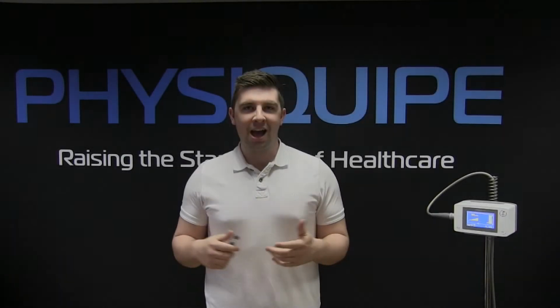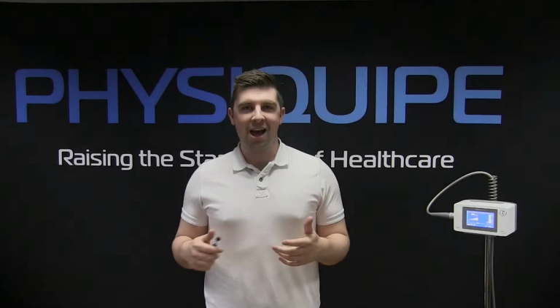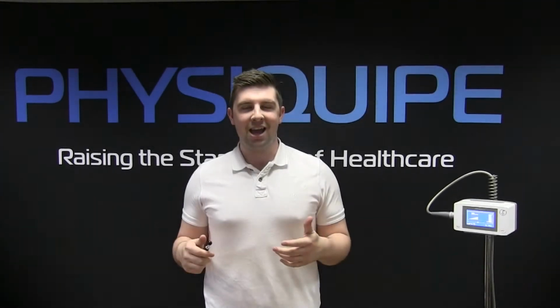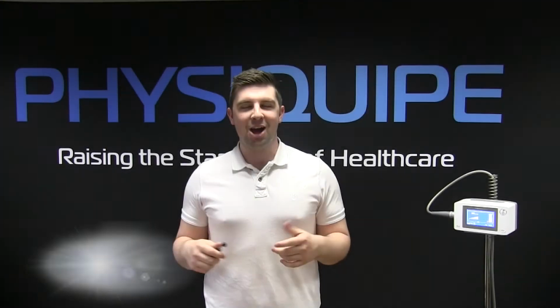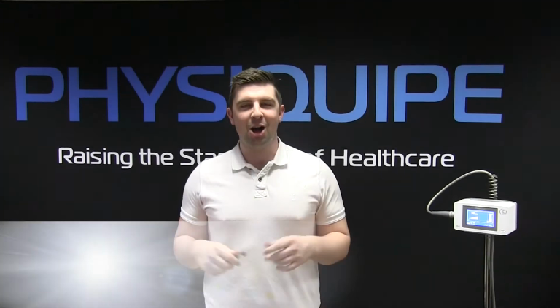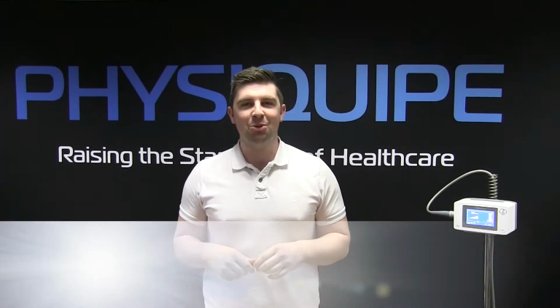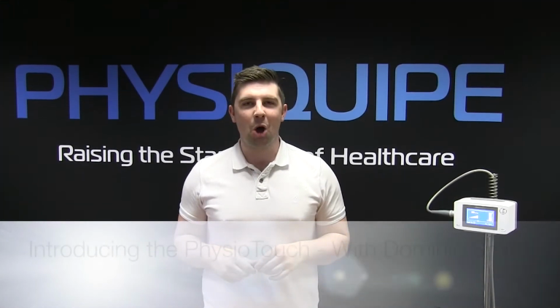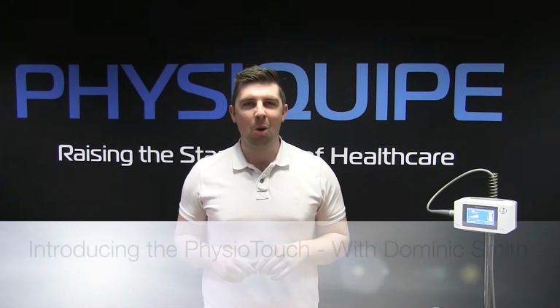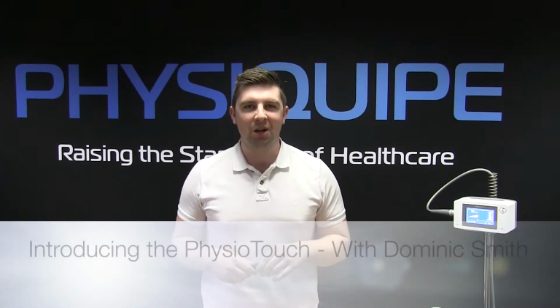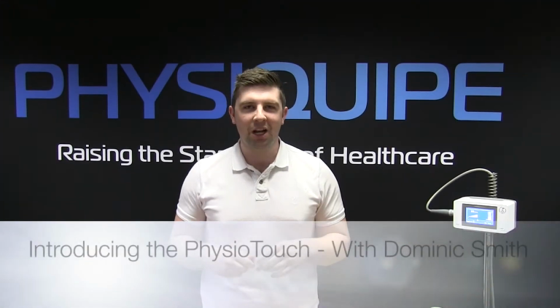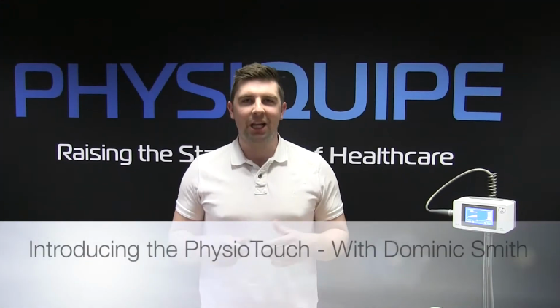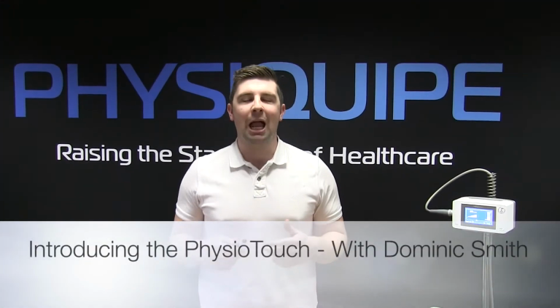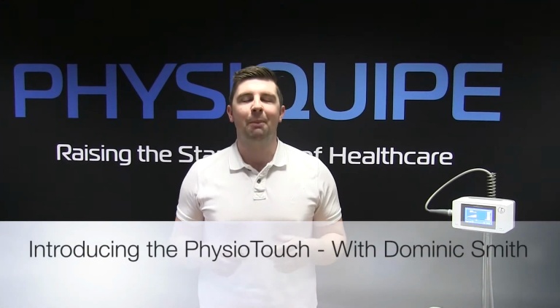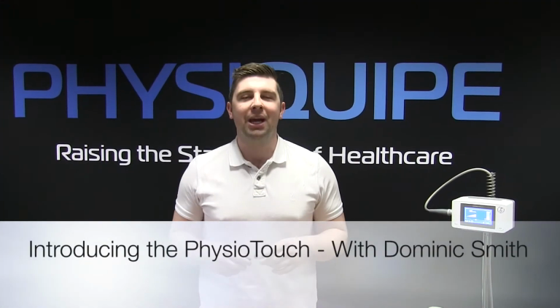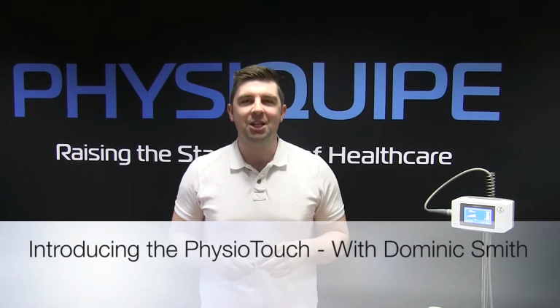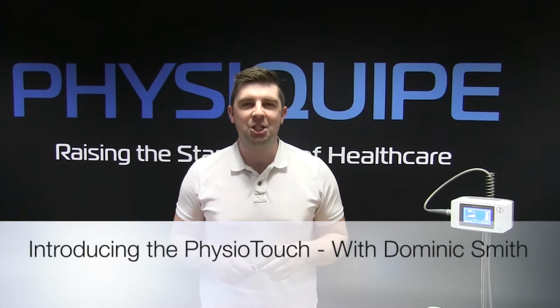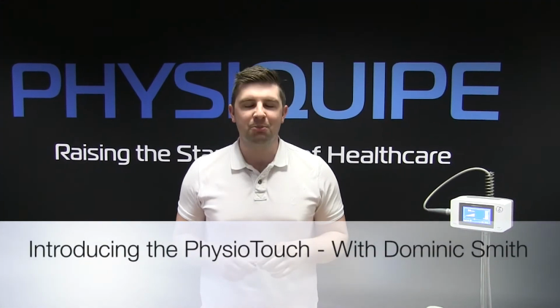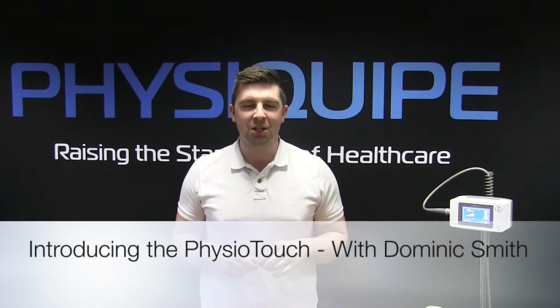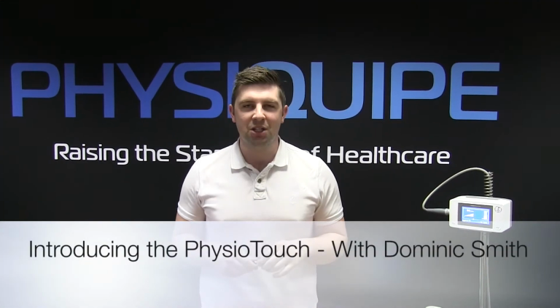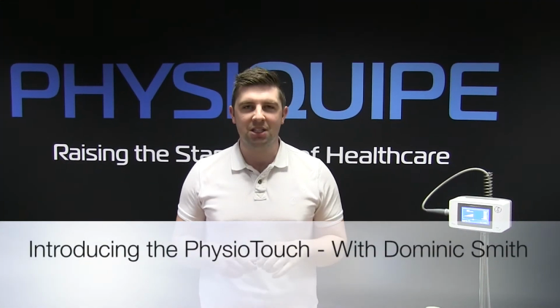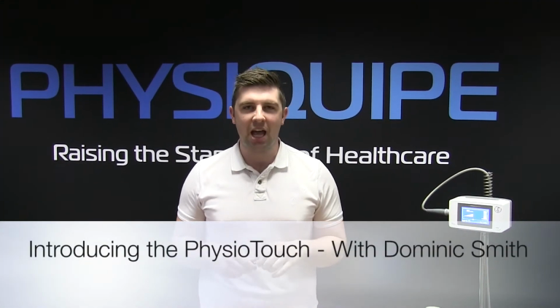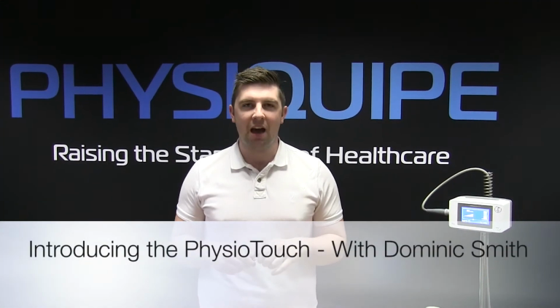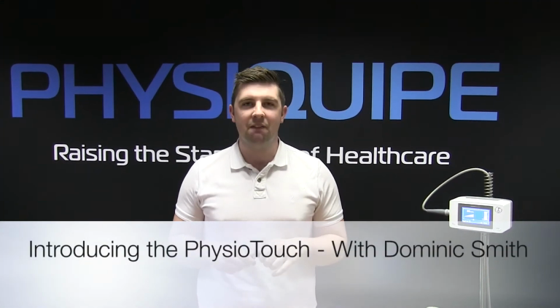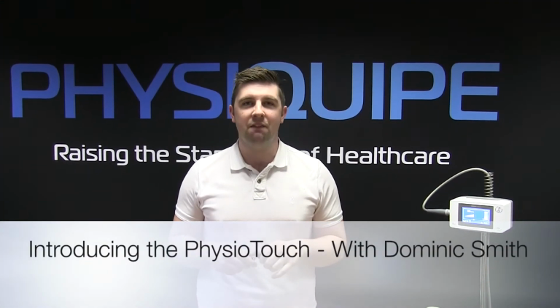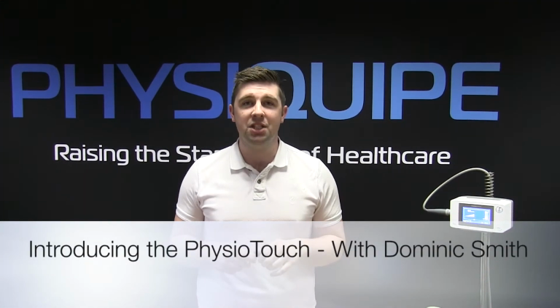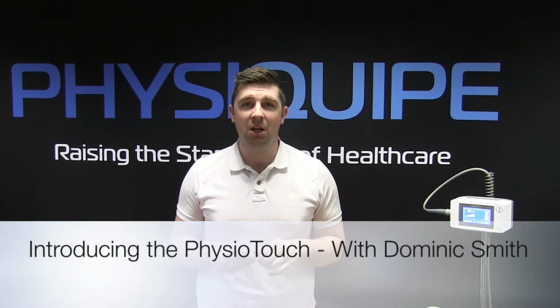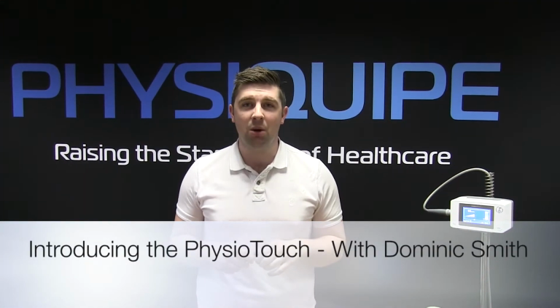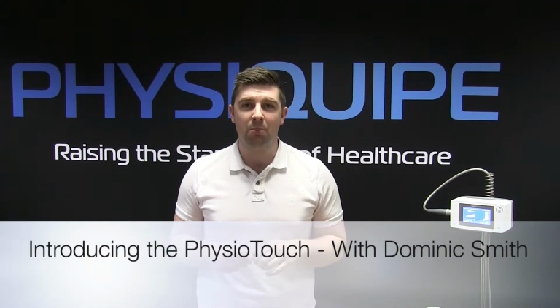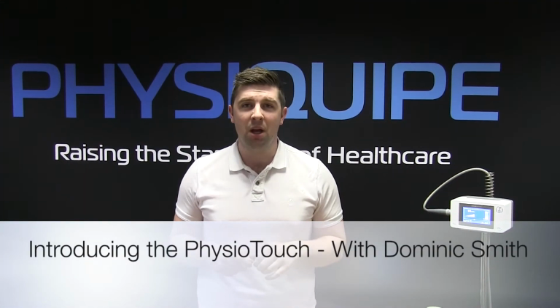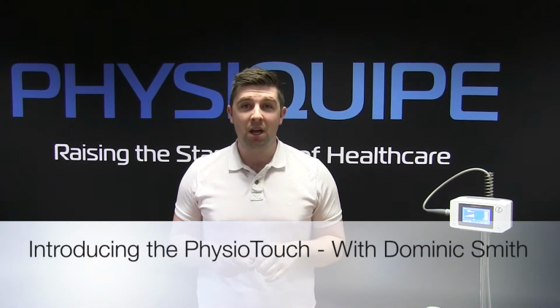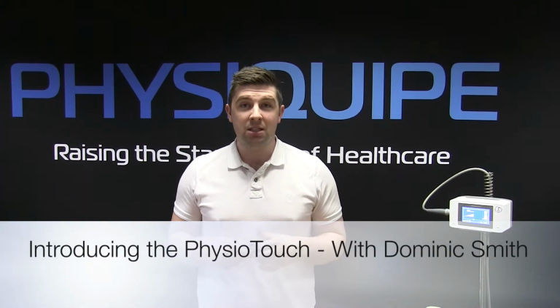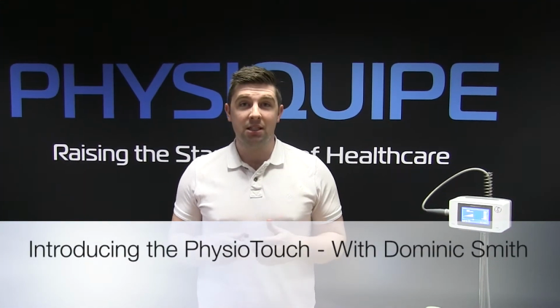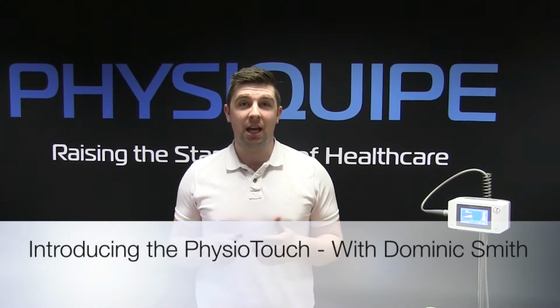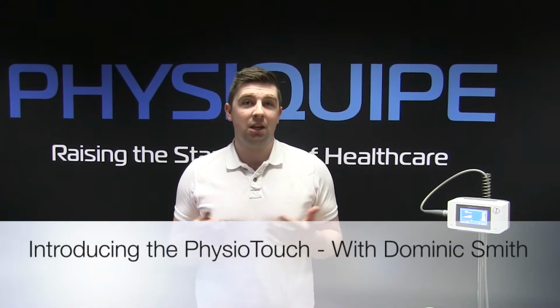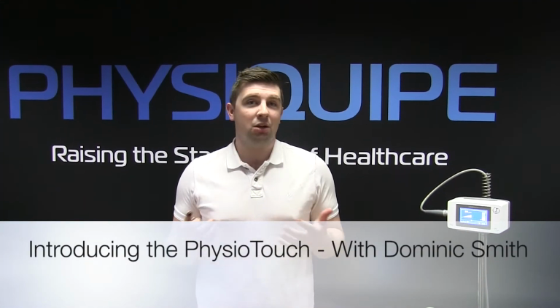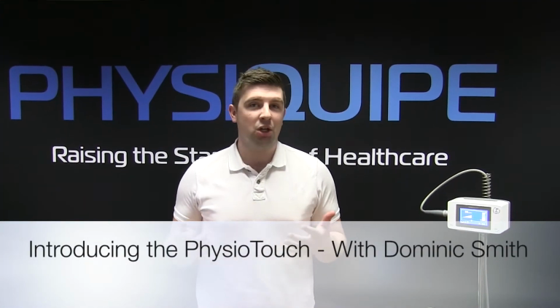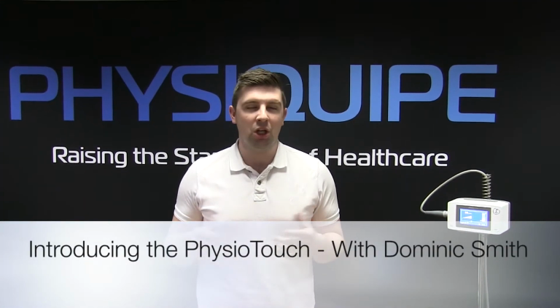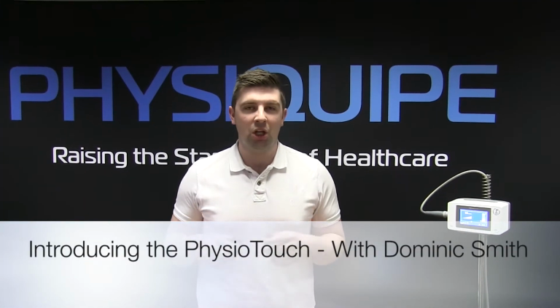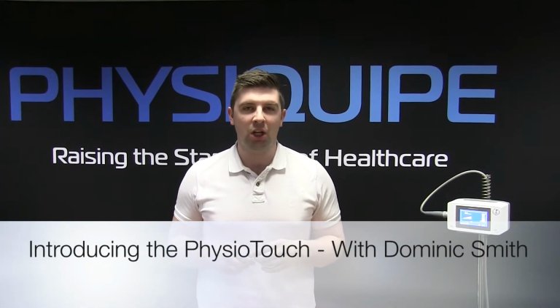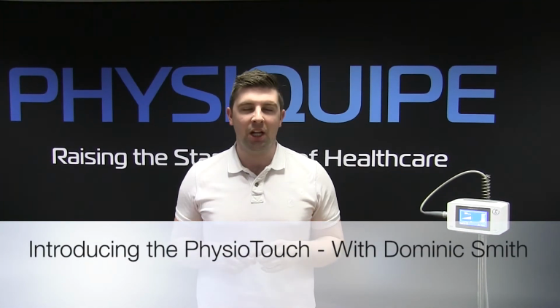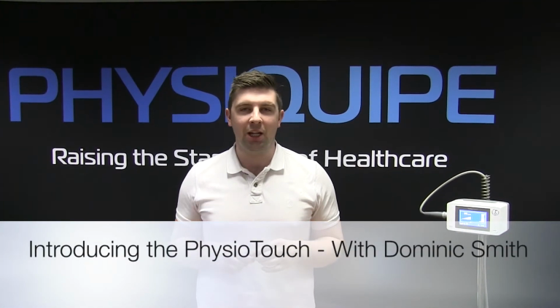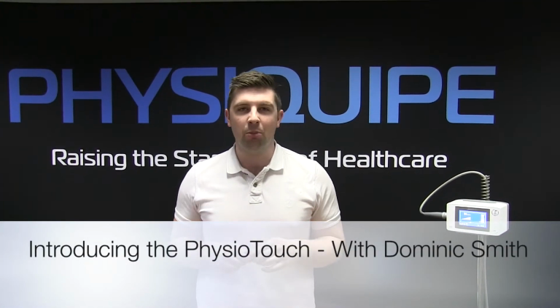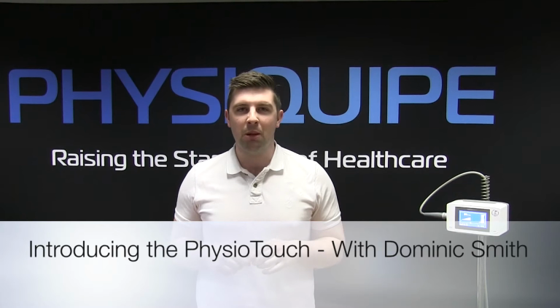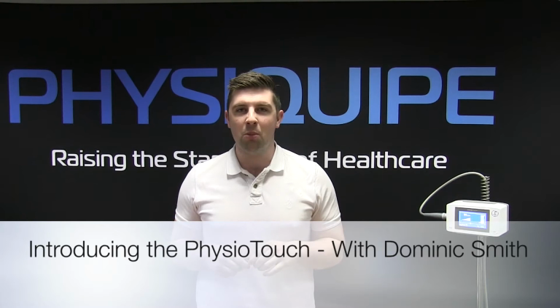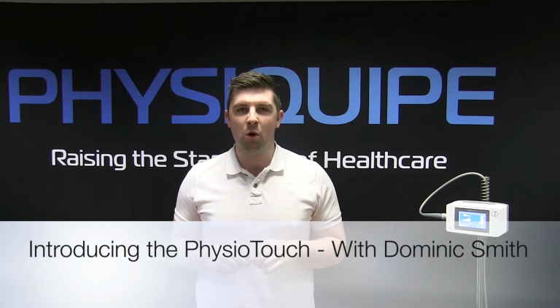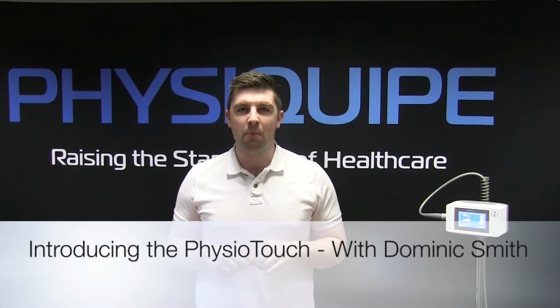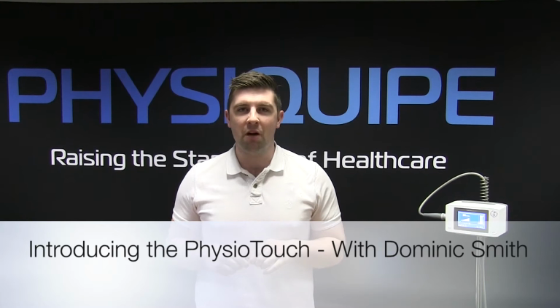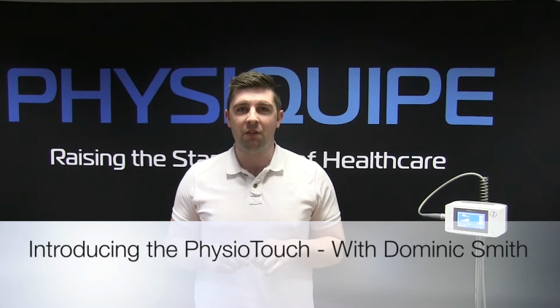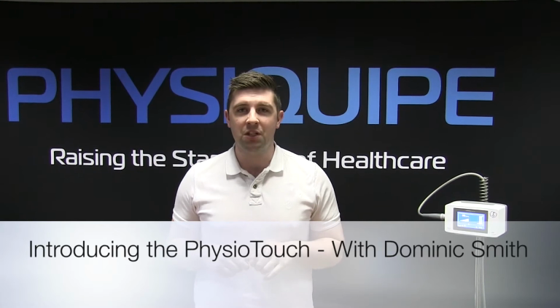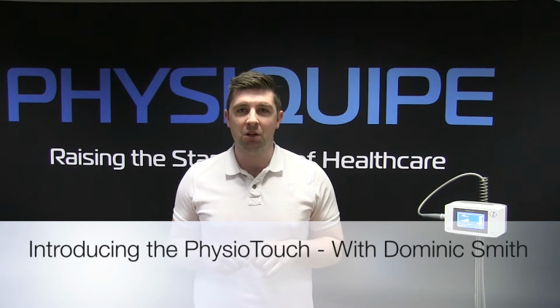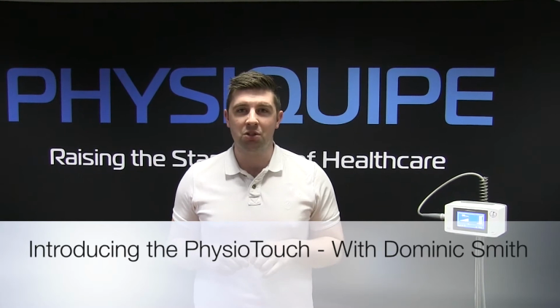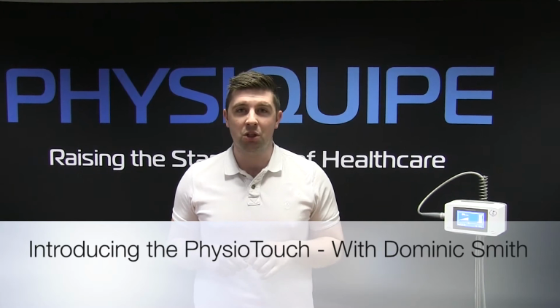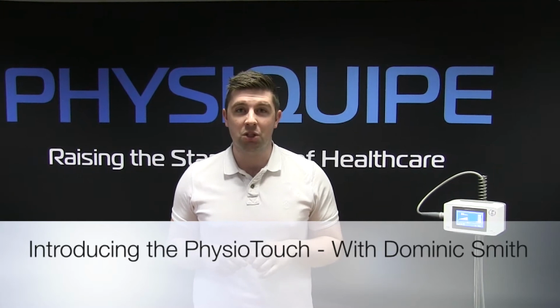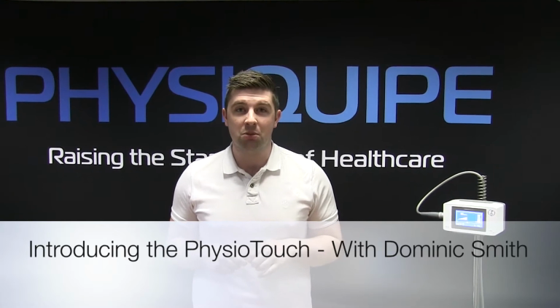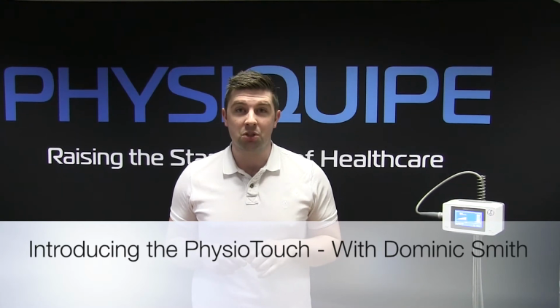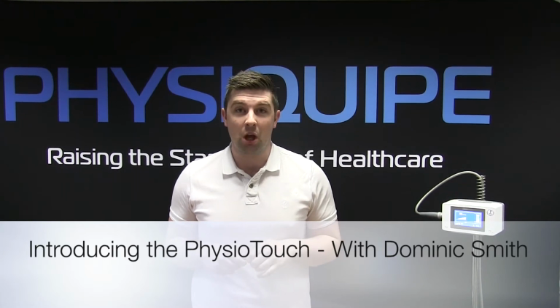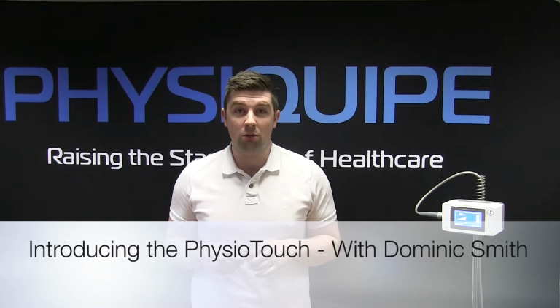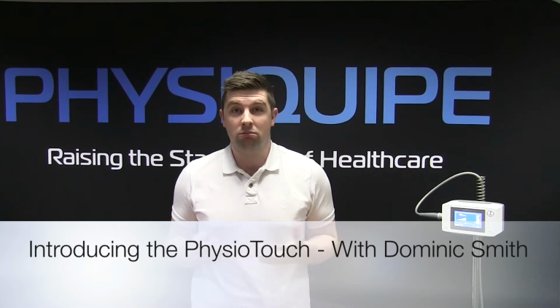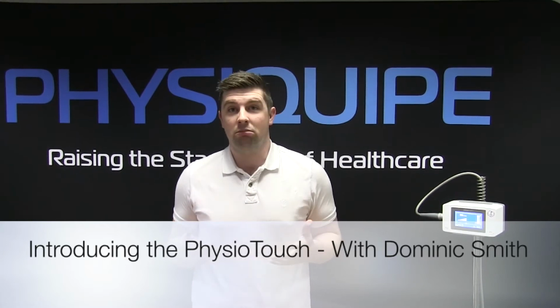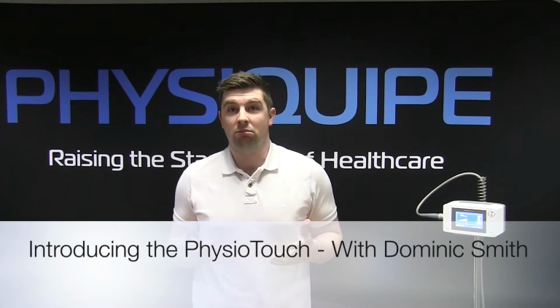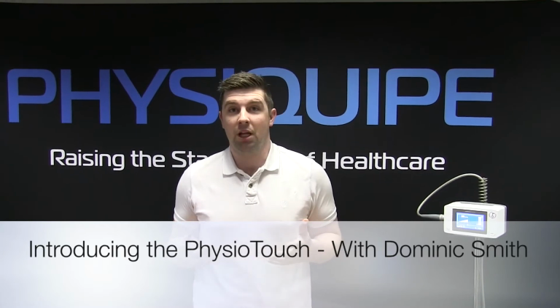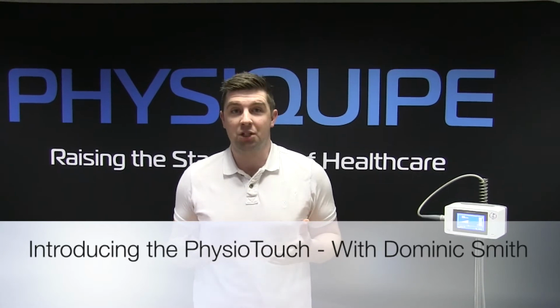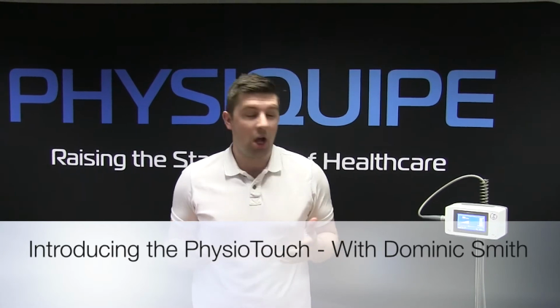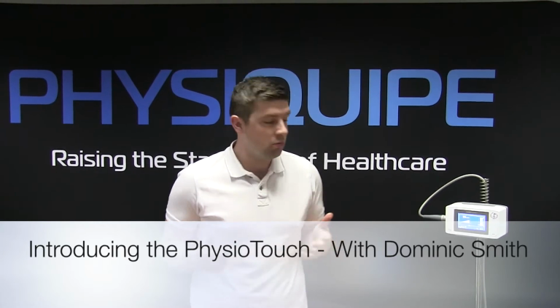Hey, I'm Dom, clinical application specialist at PhysiQuip. Today we're going to learn a little bit more about PhysioTouch, so let's go.